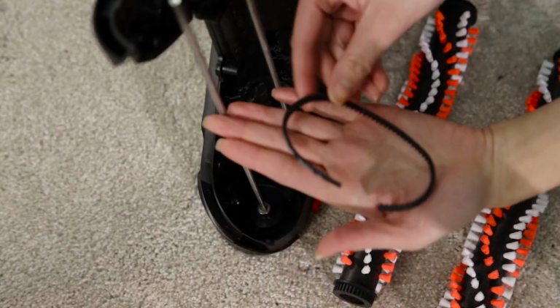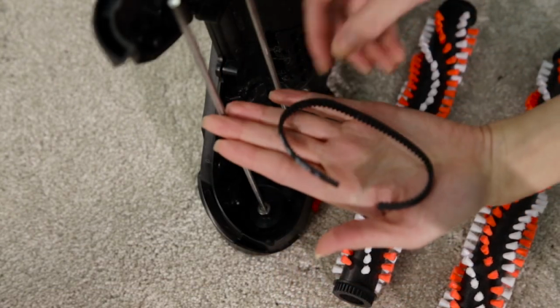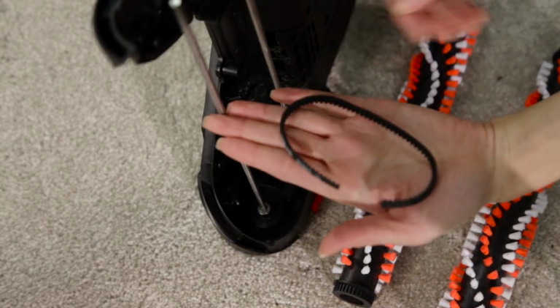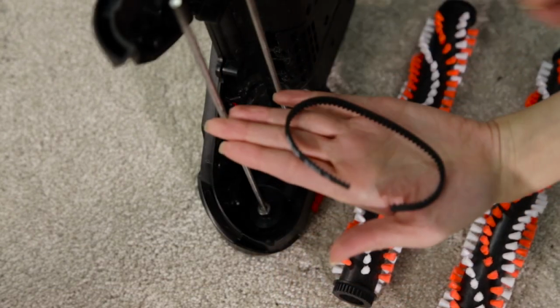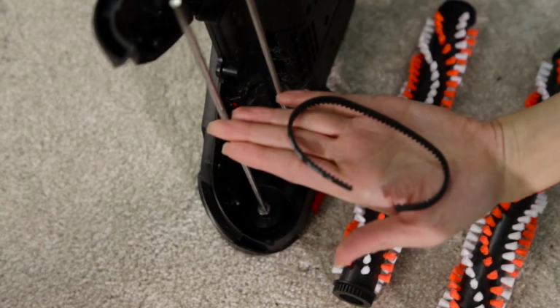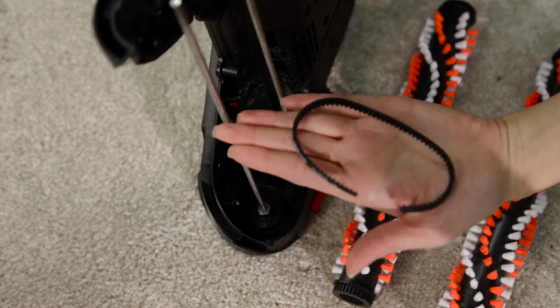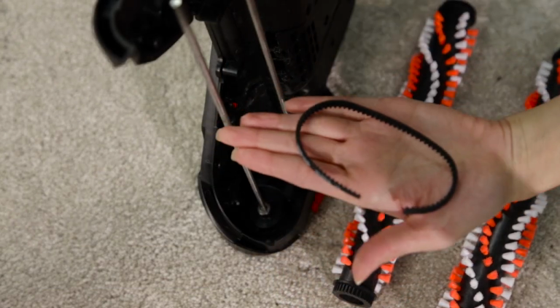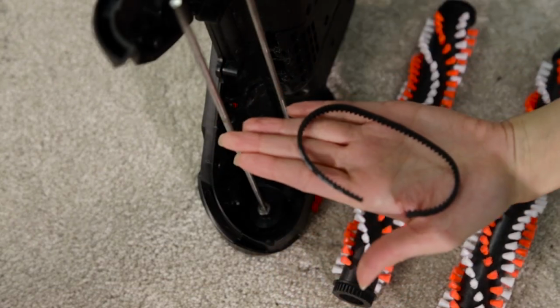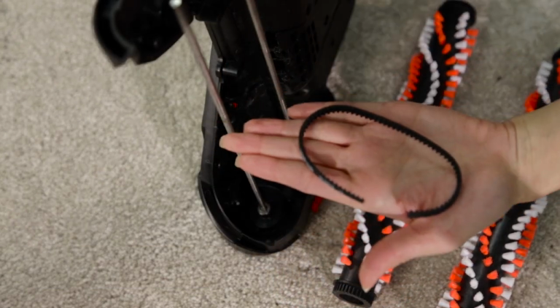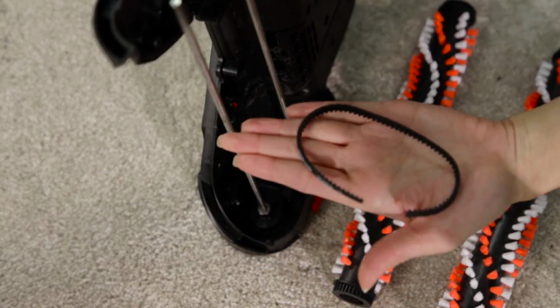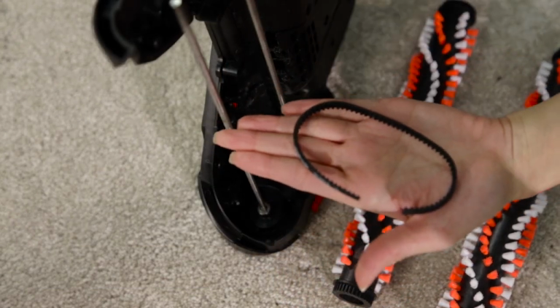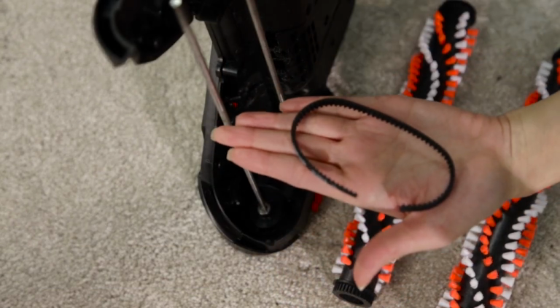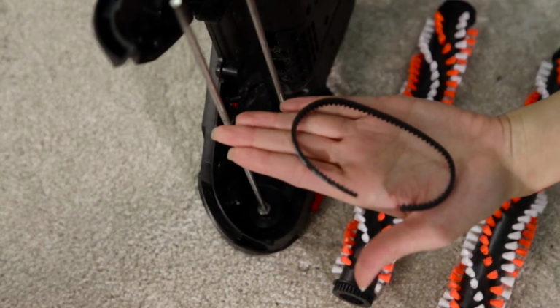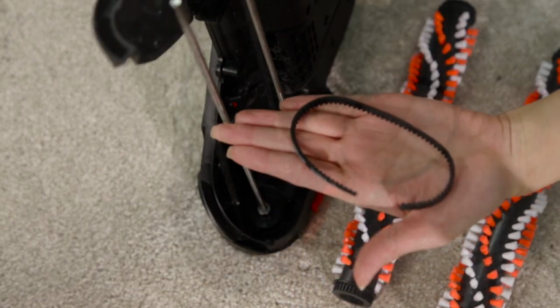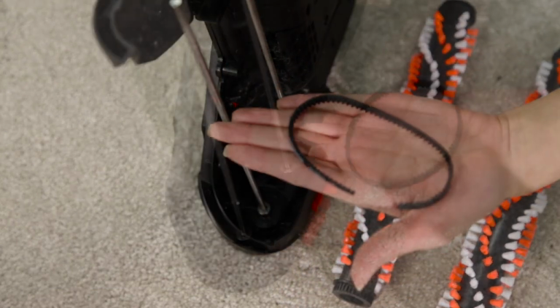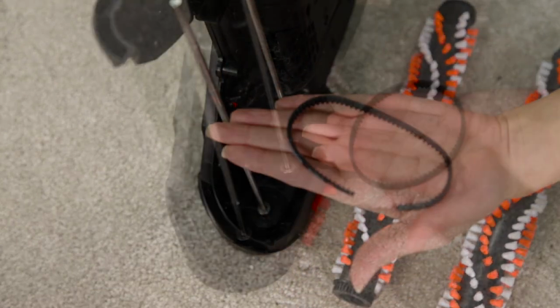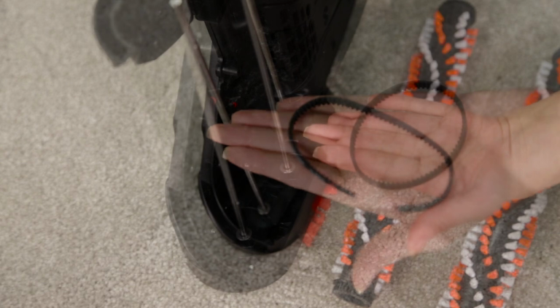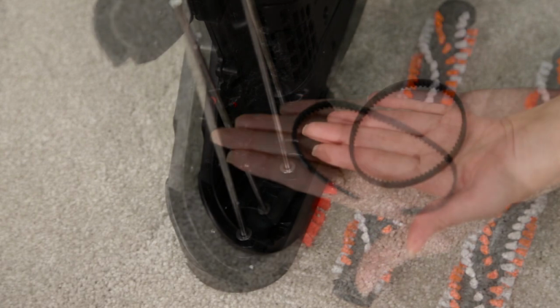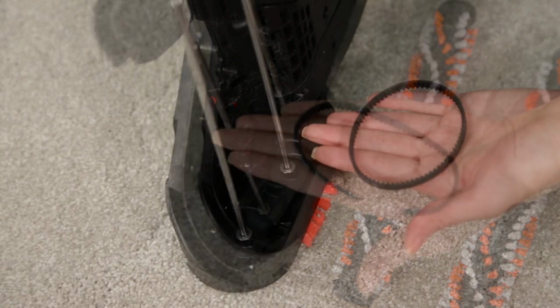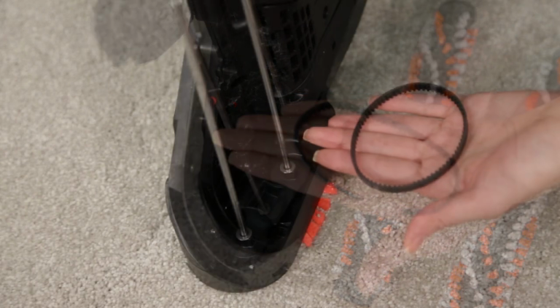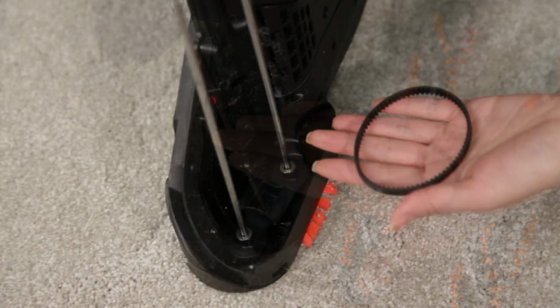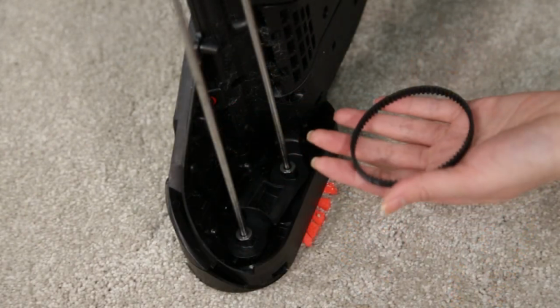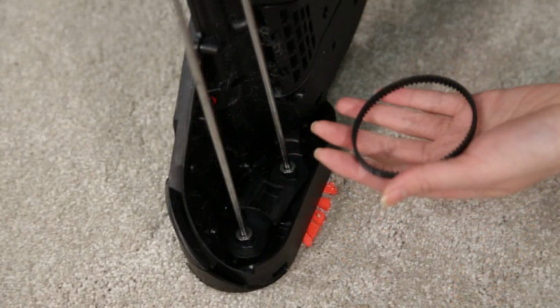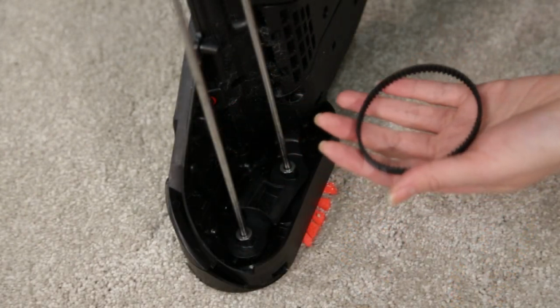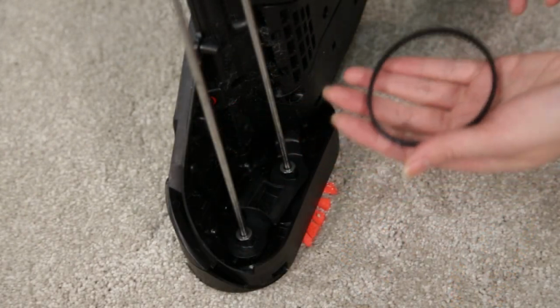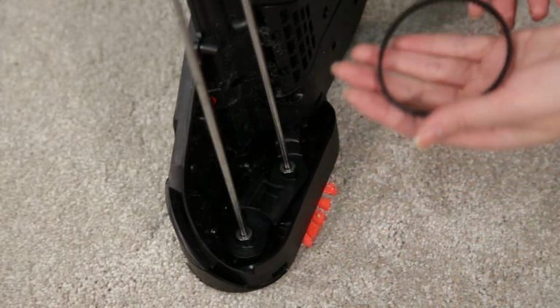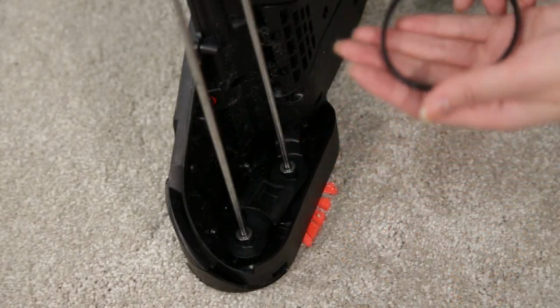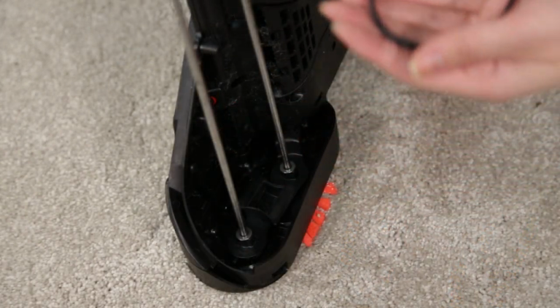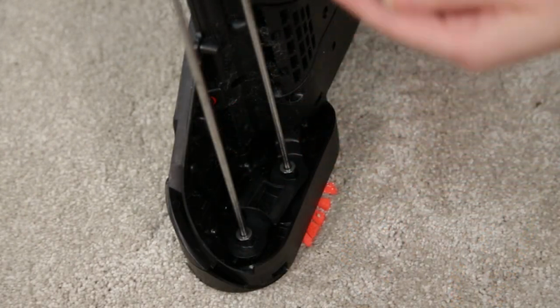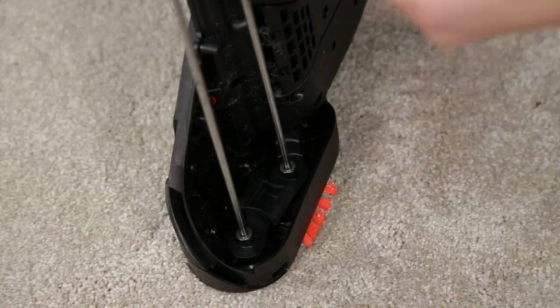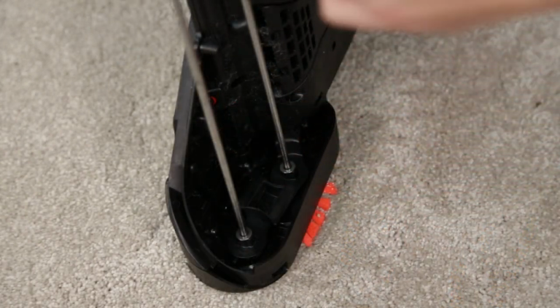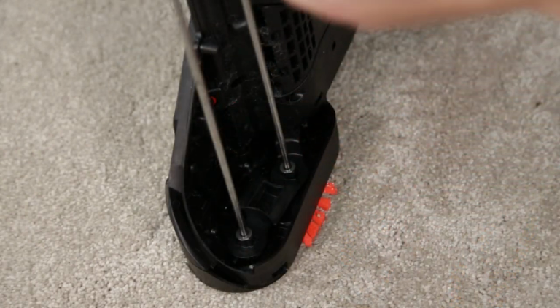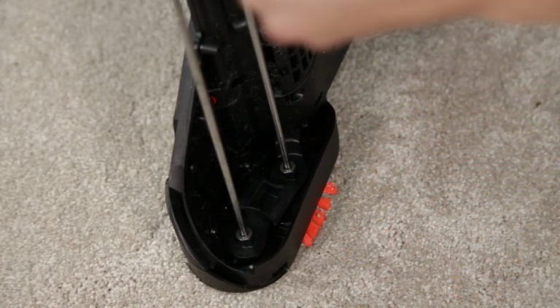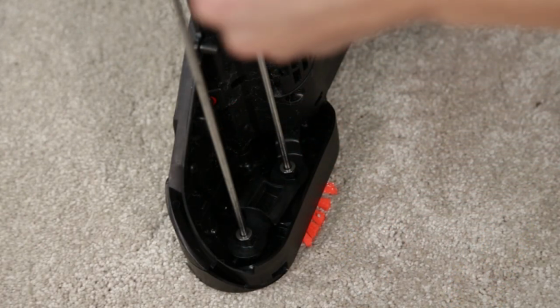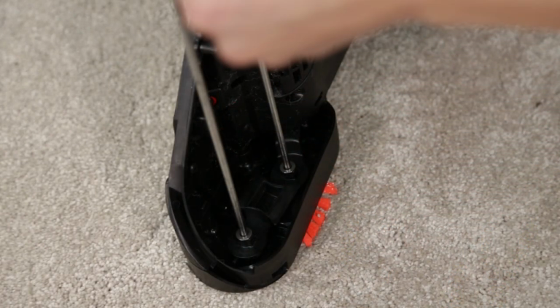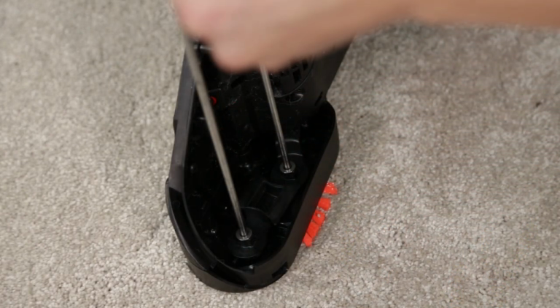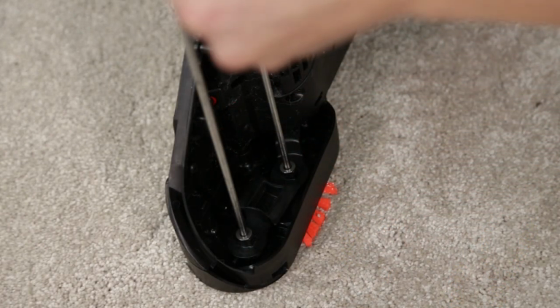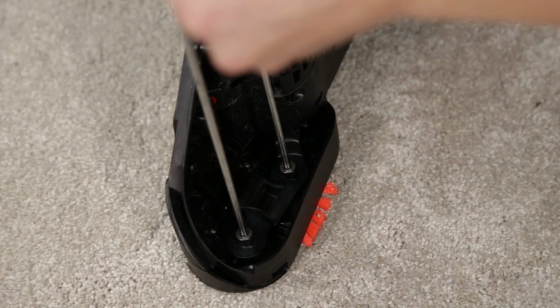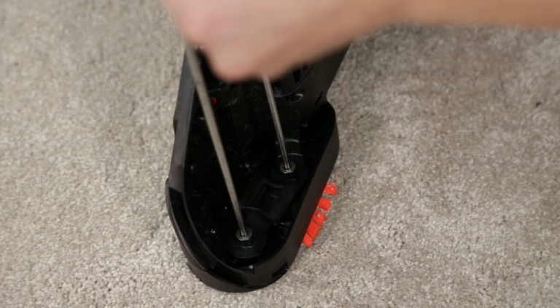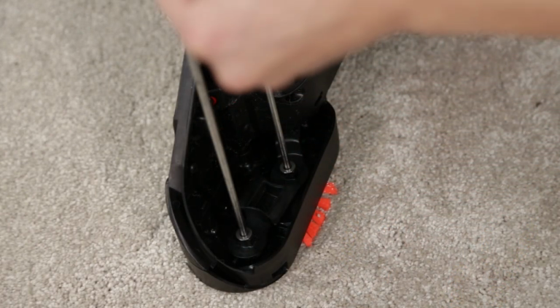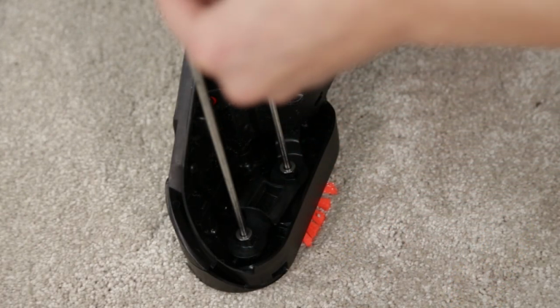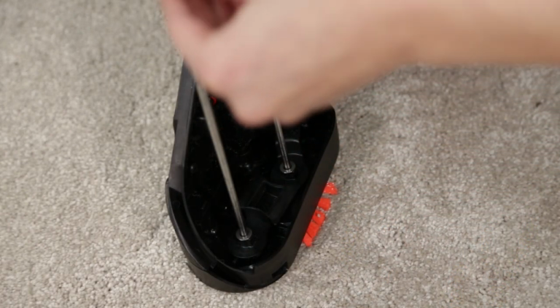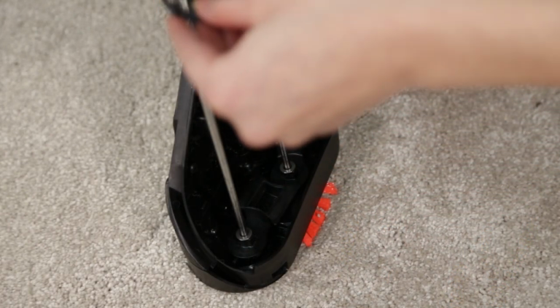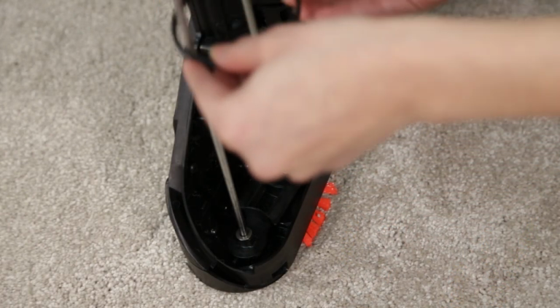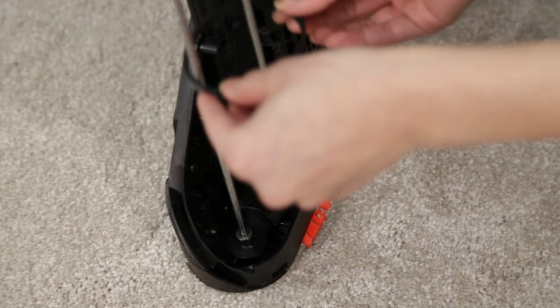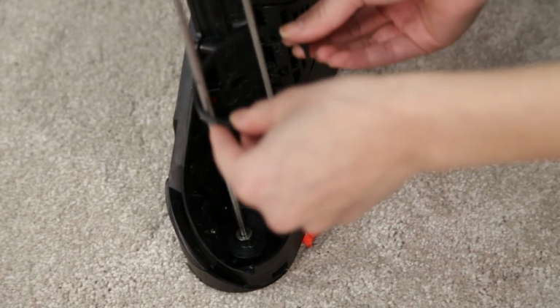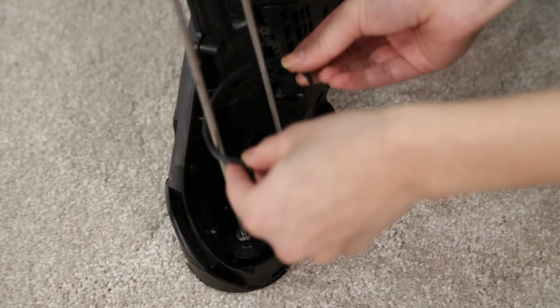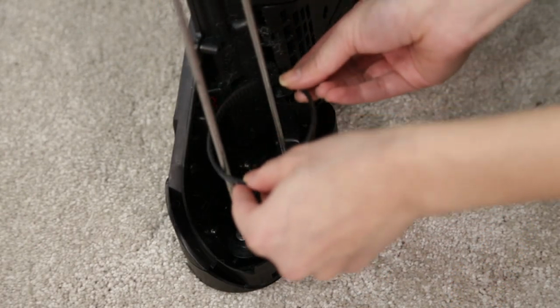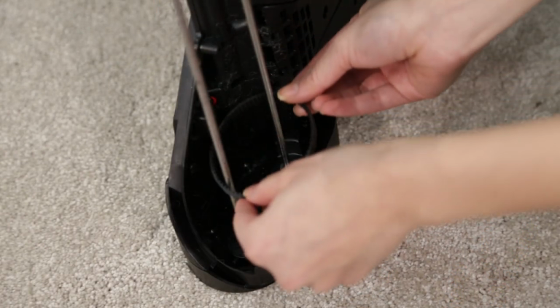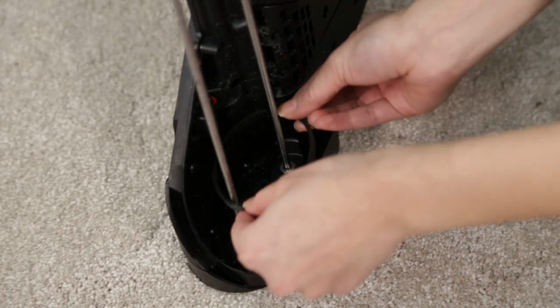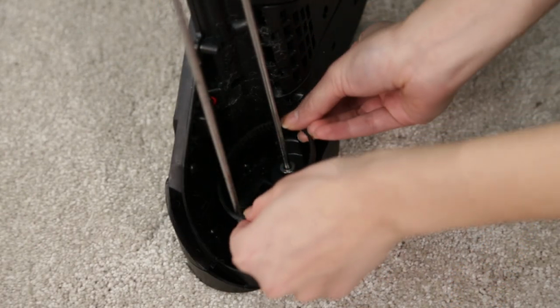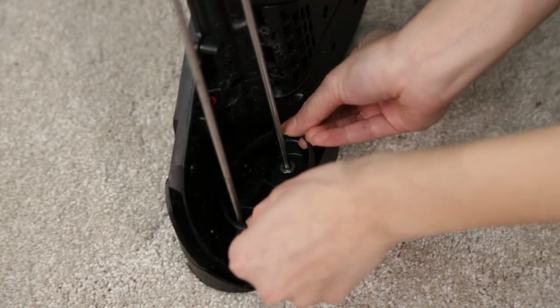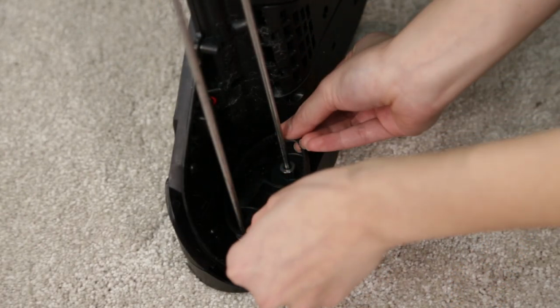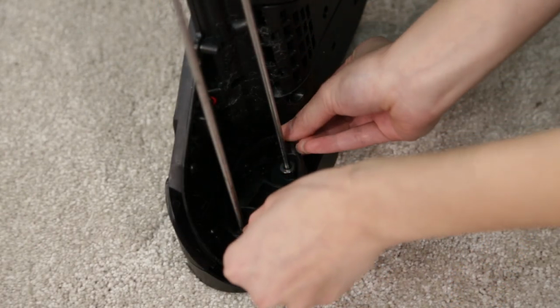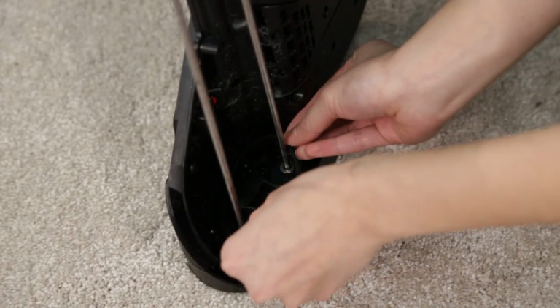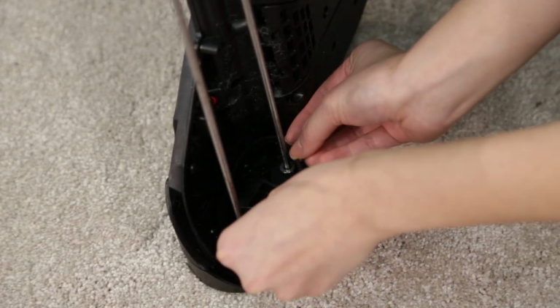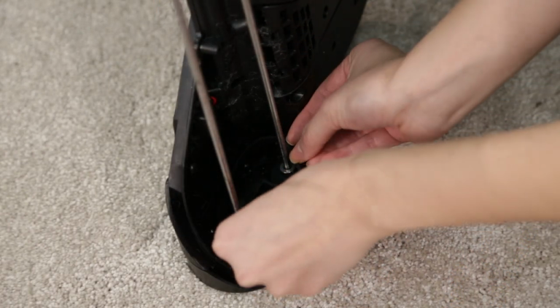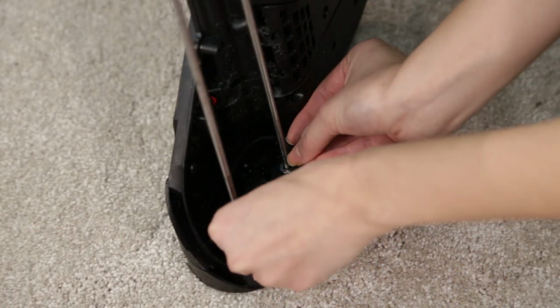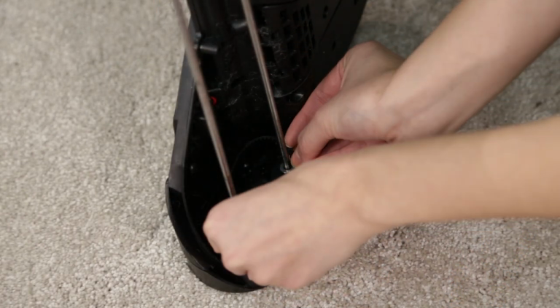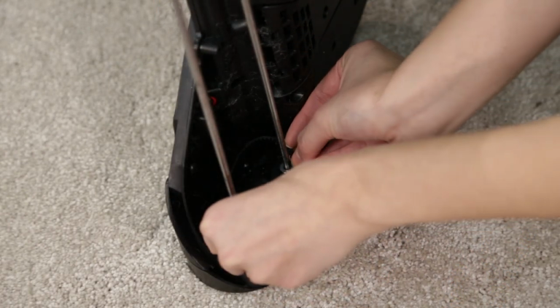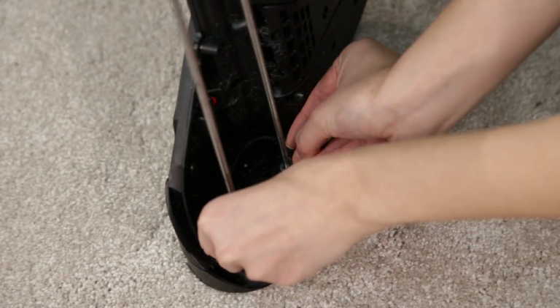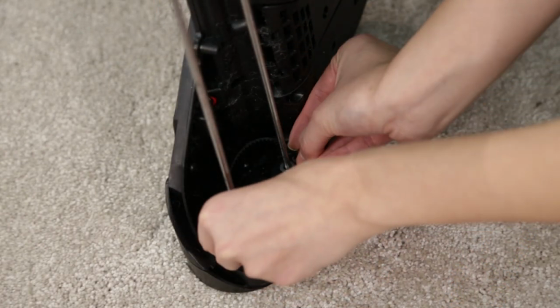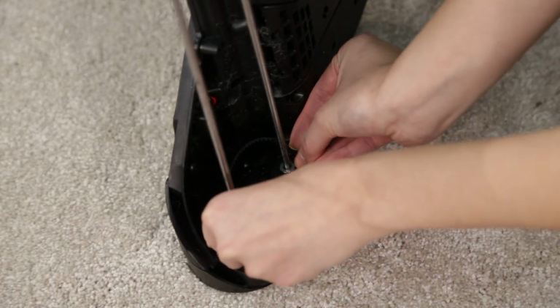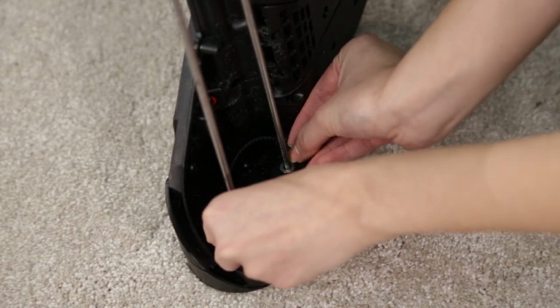If the belt is broken, you'll need a replacement. Slide the new brush belt down both axles, past the belt guard.